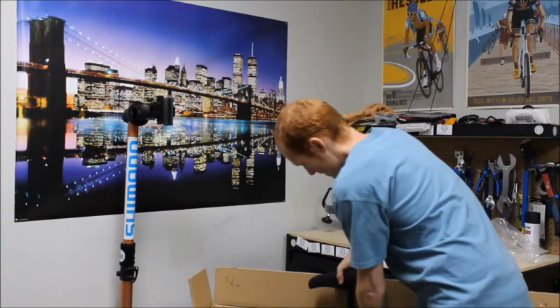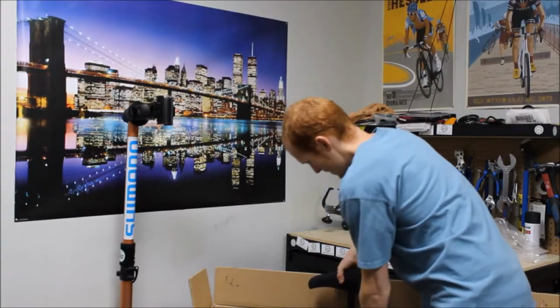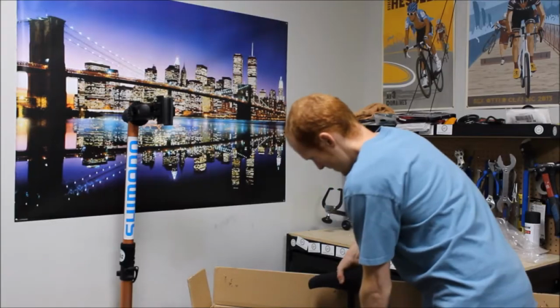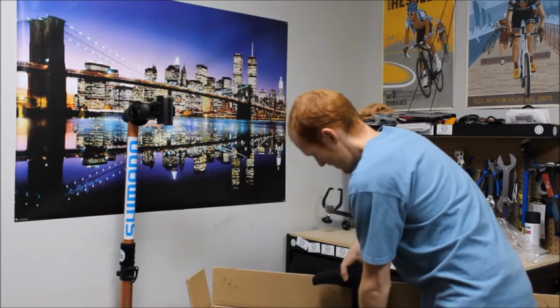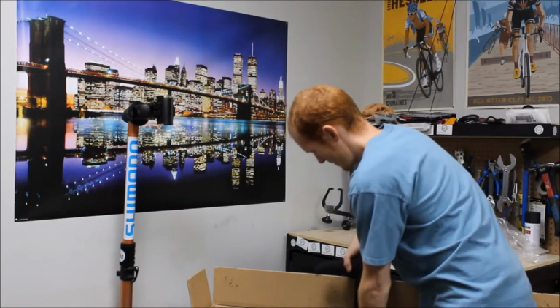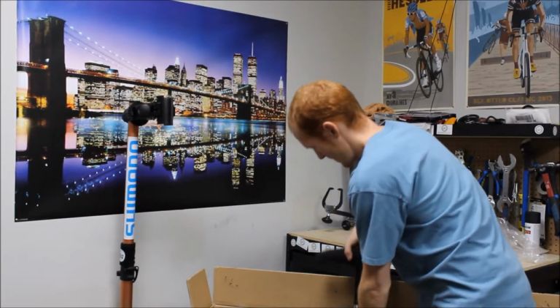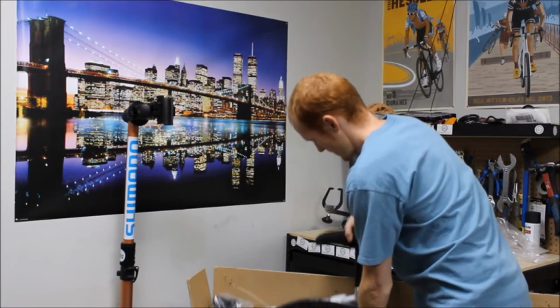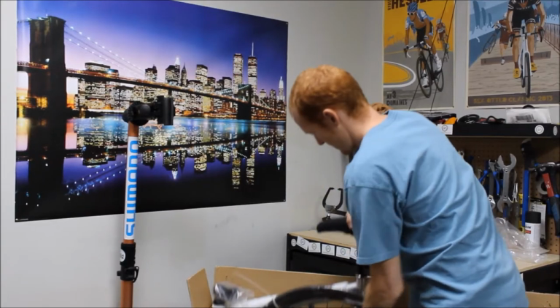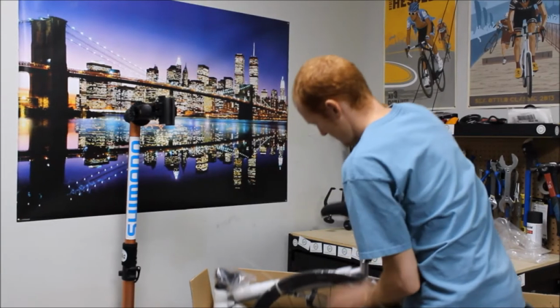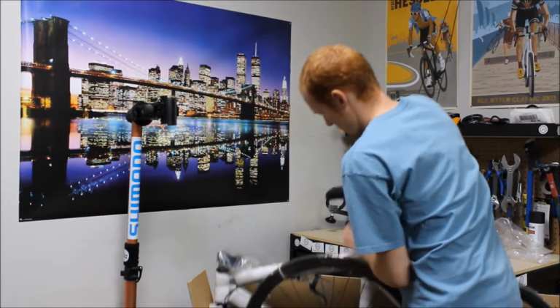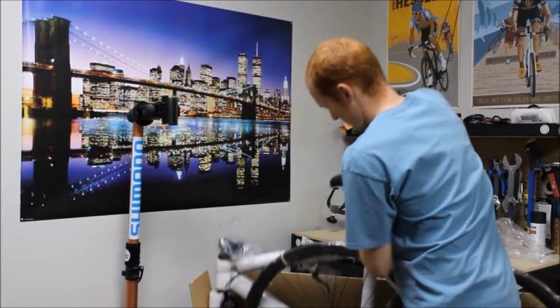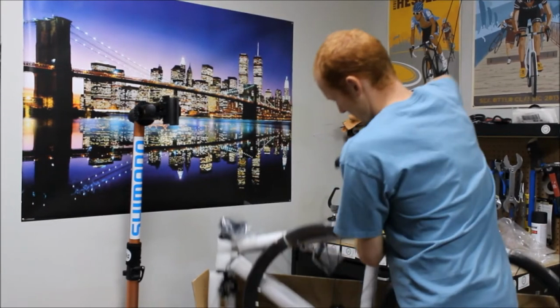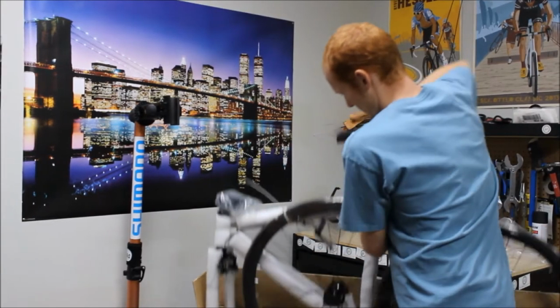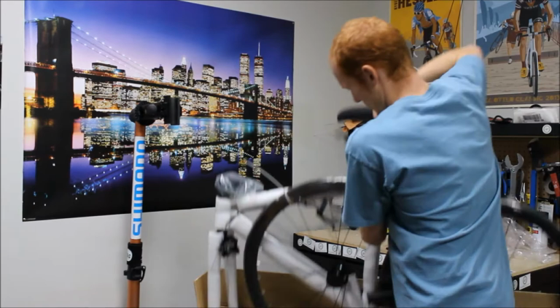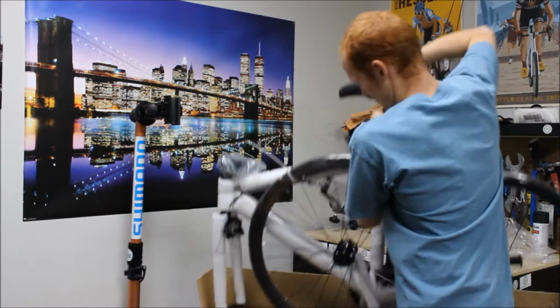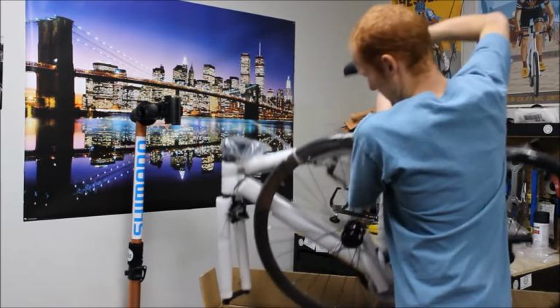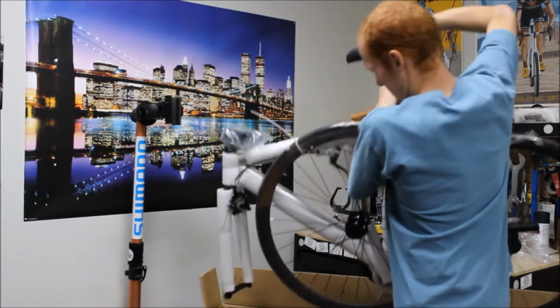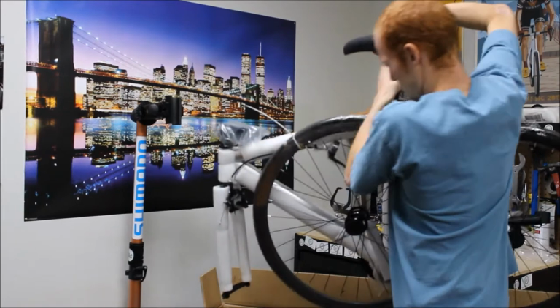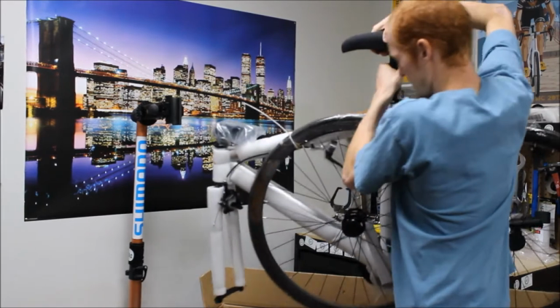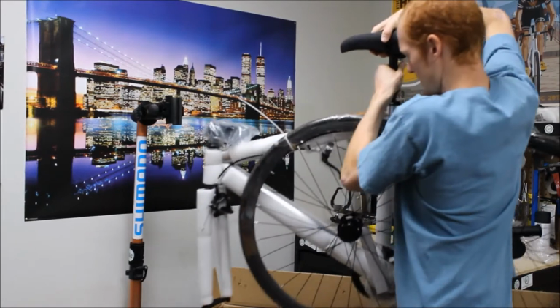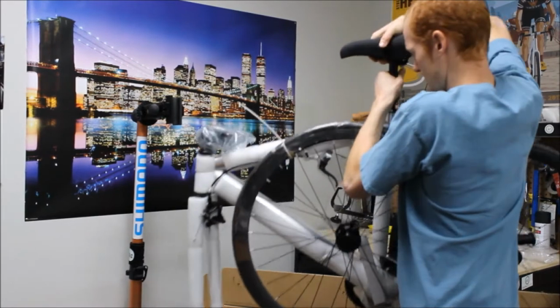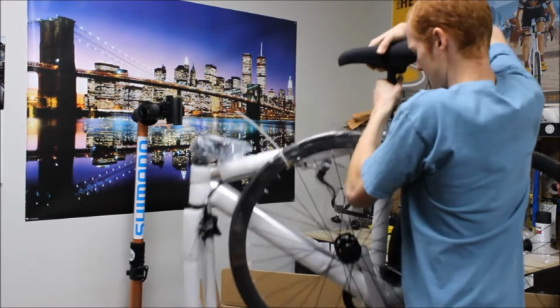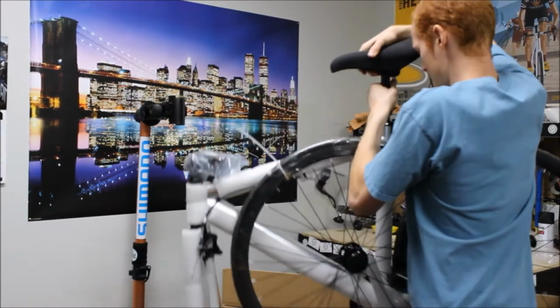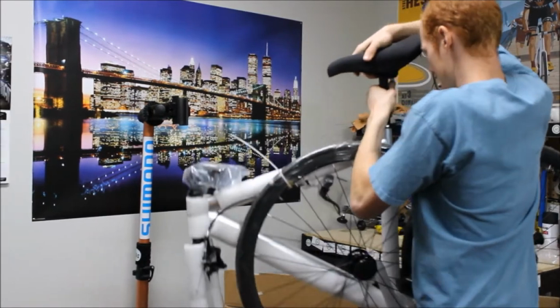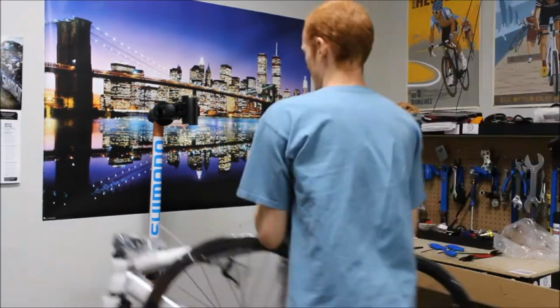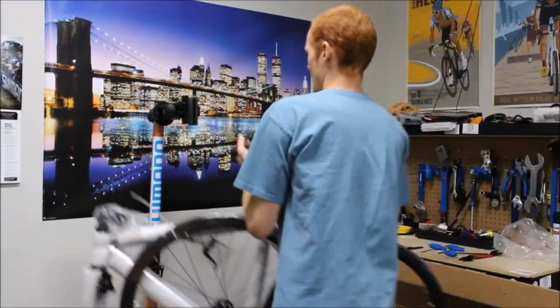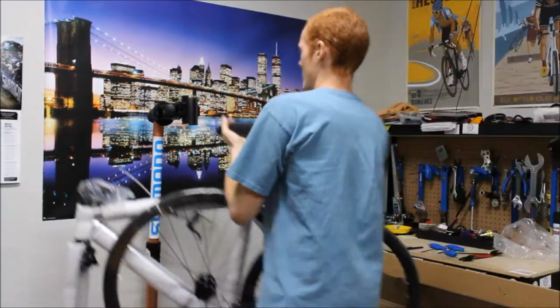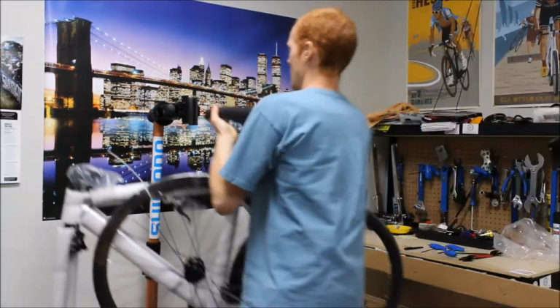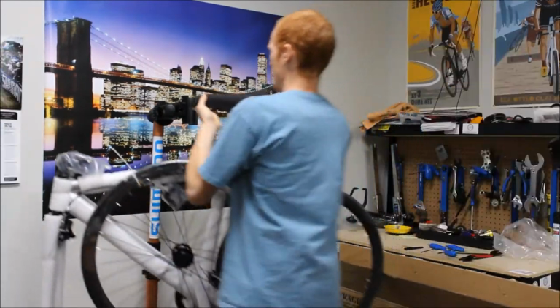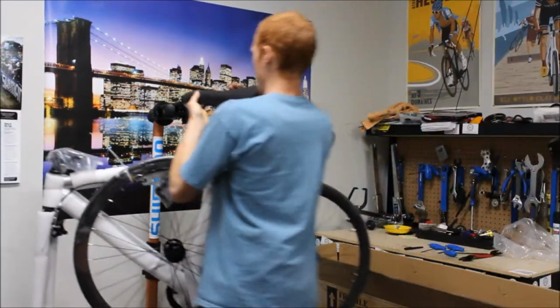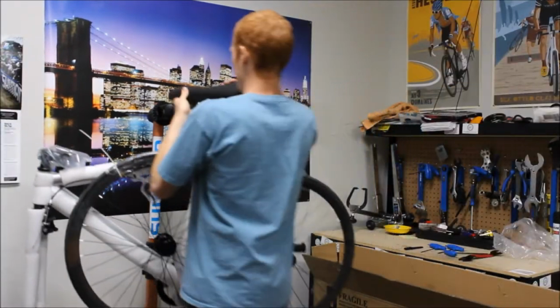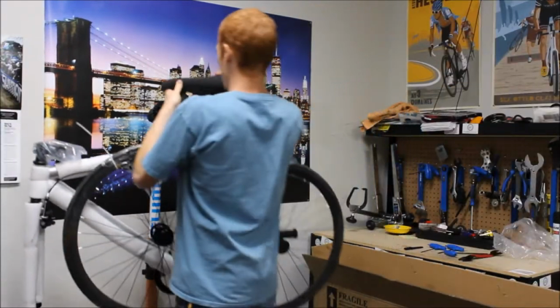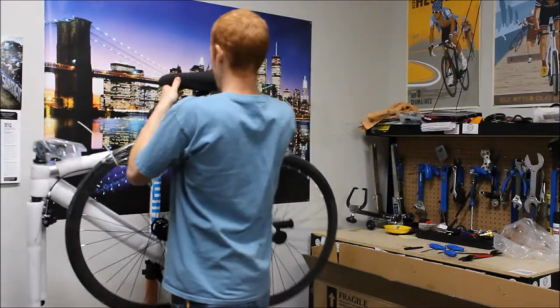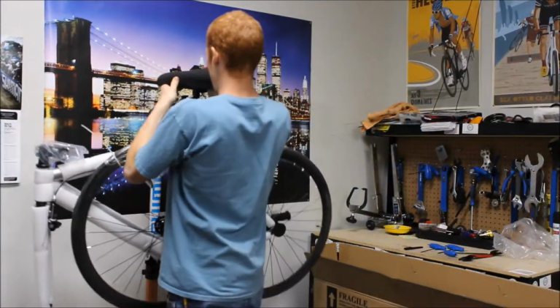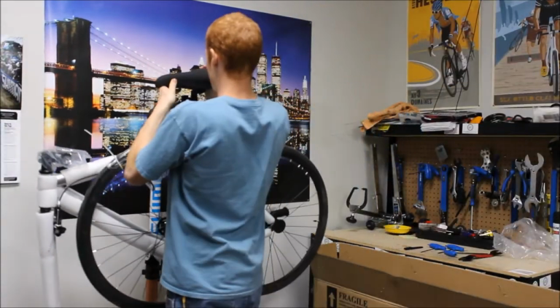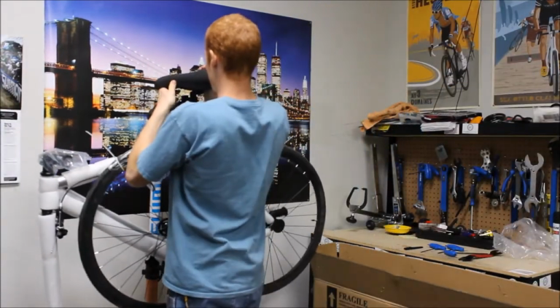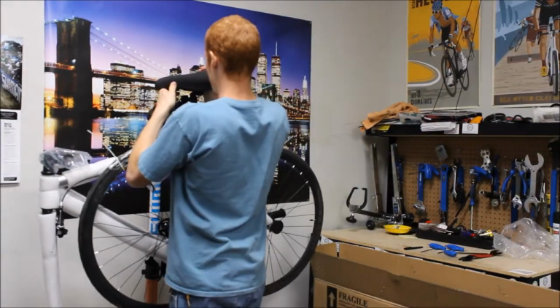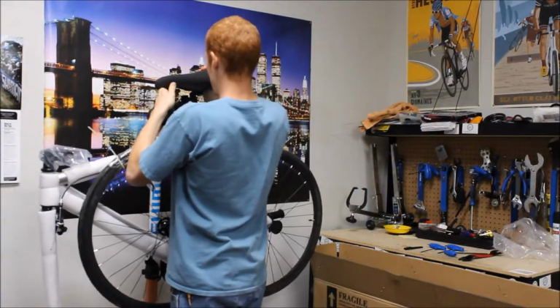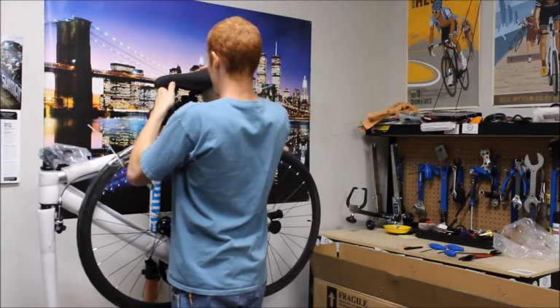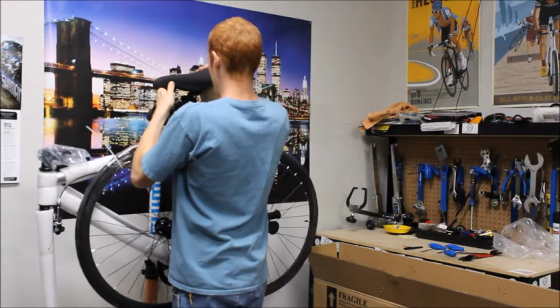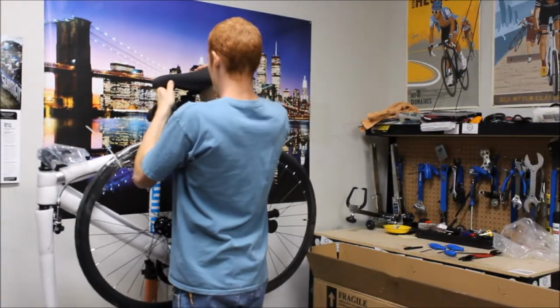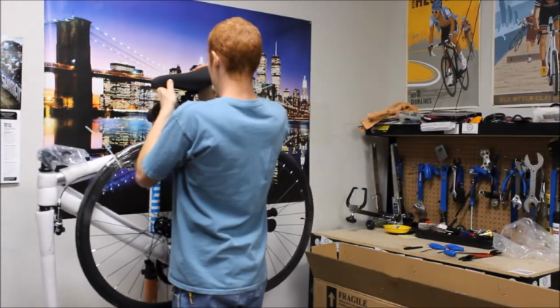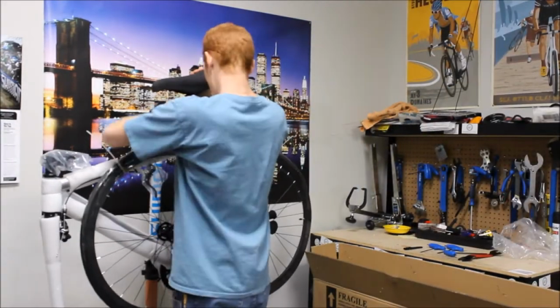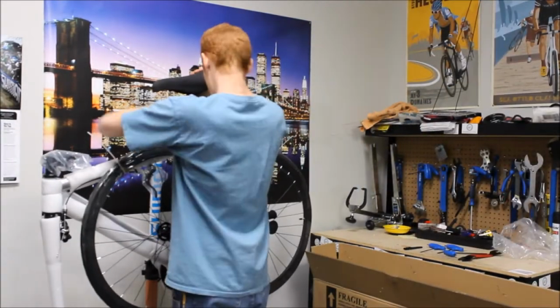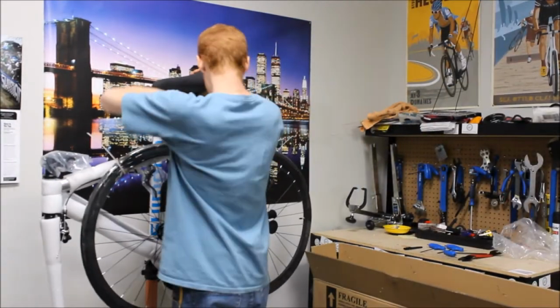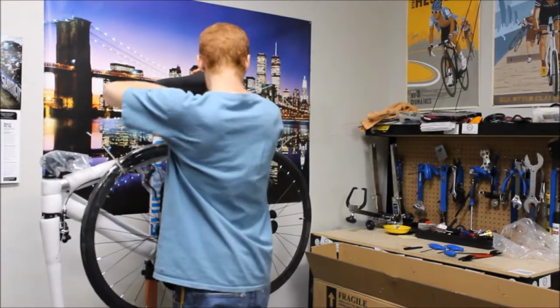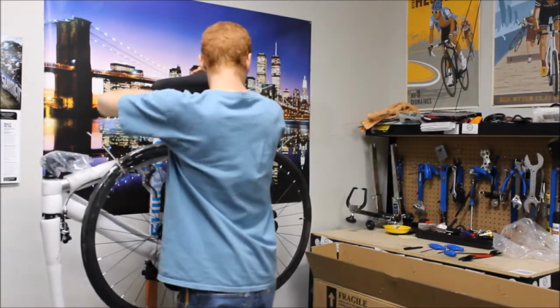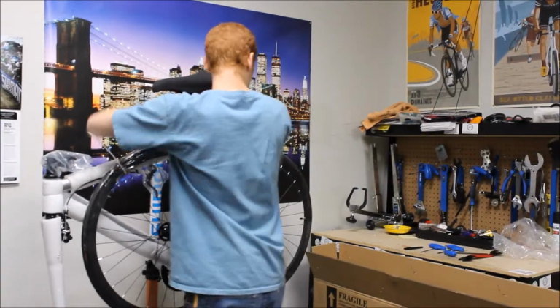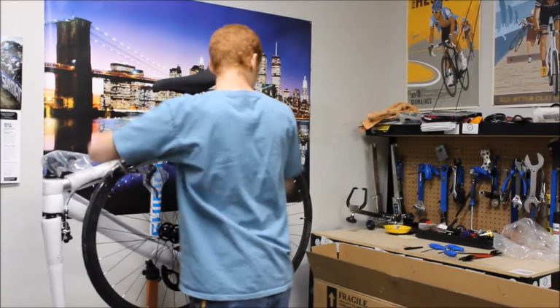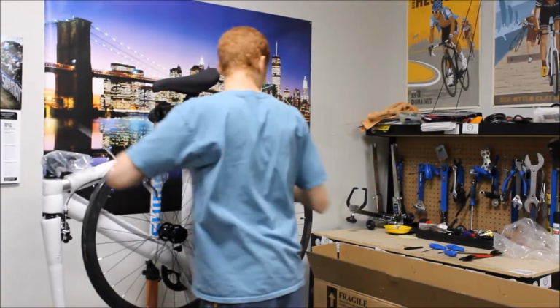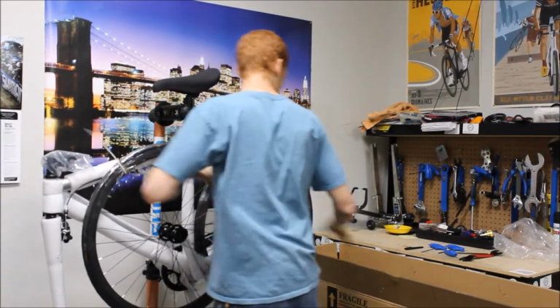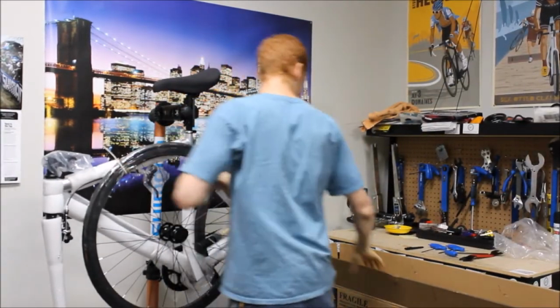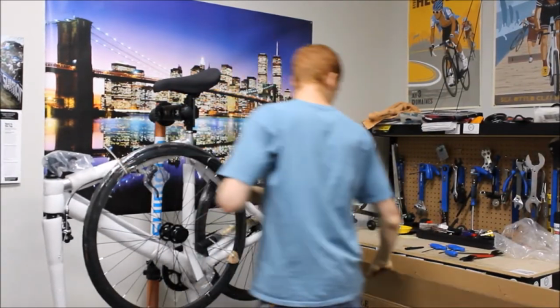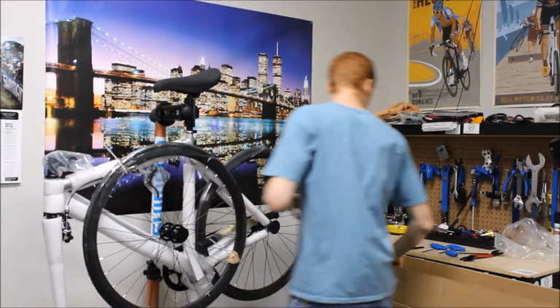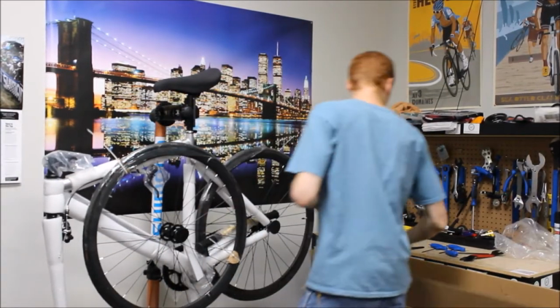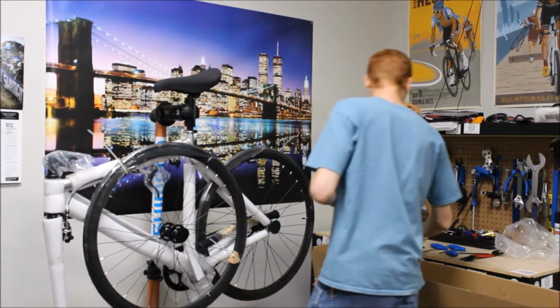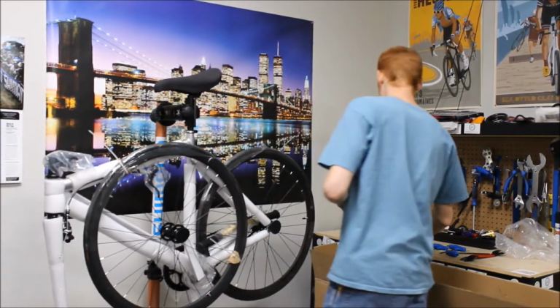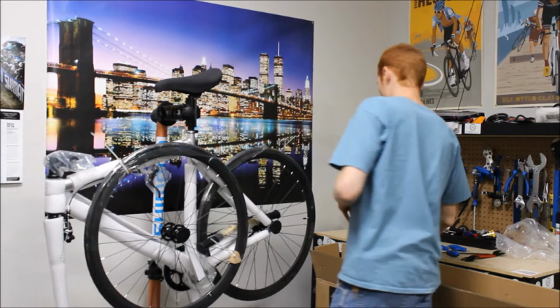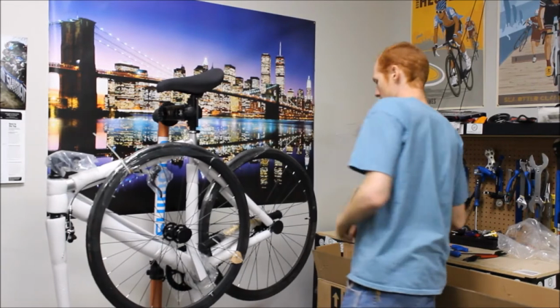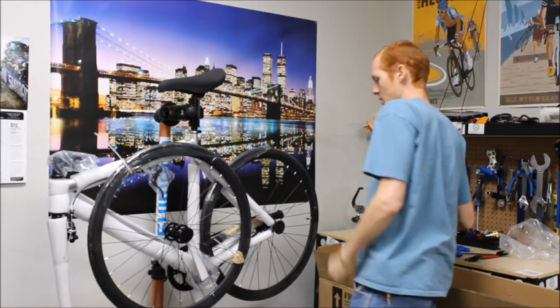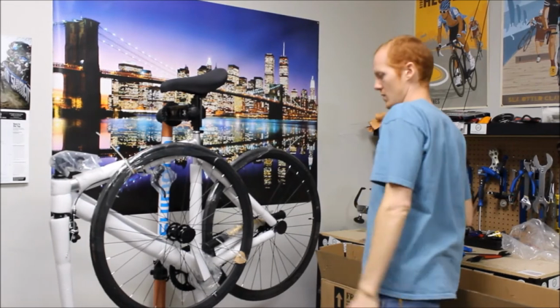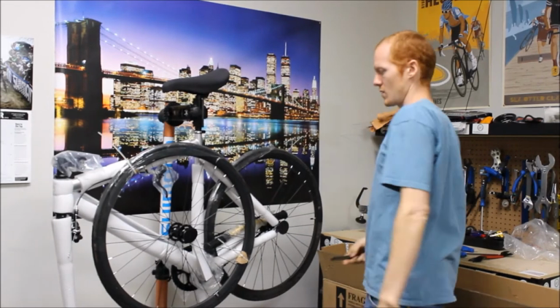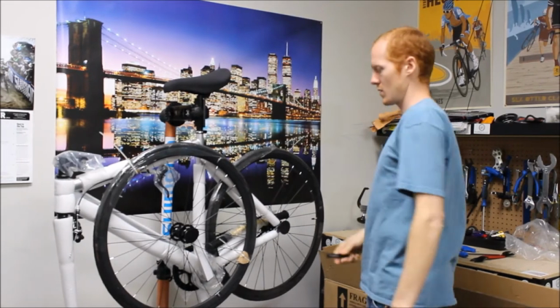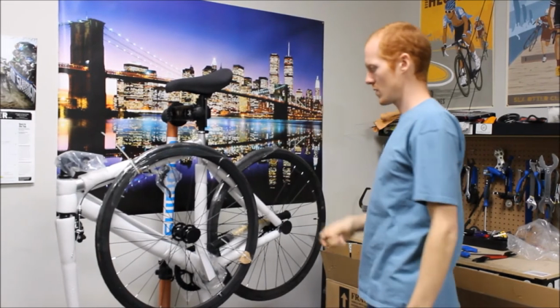When you're ready, pick the bike up out of the box and place it onto your workbench. Now it's time to take the packaging off.